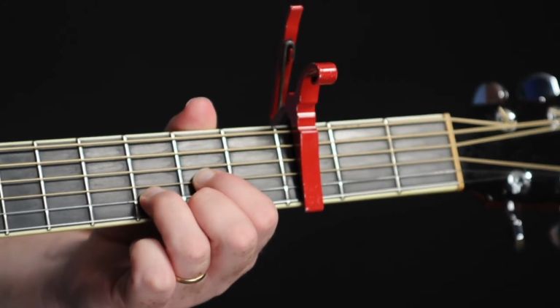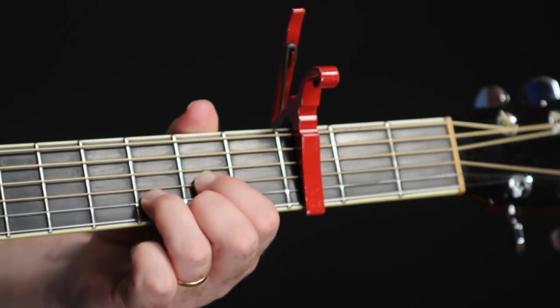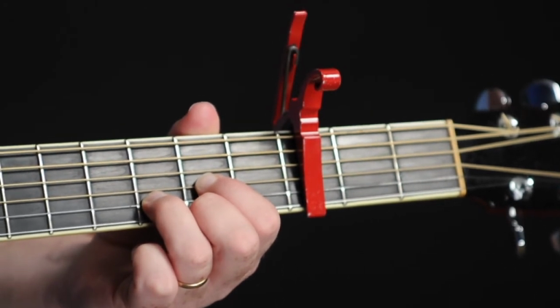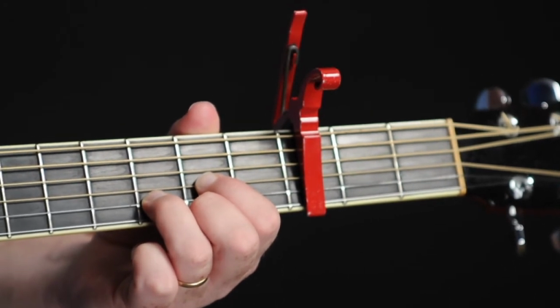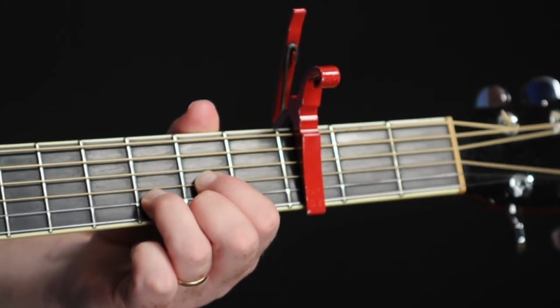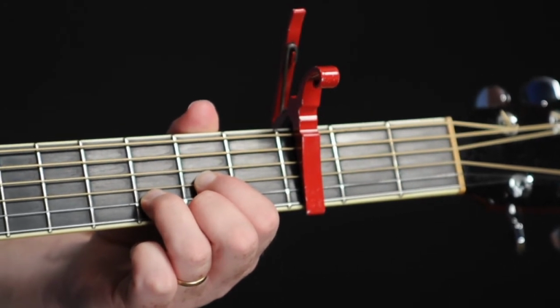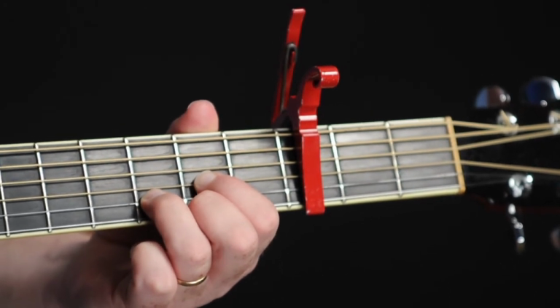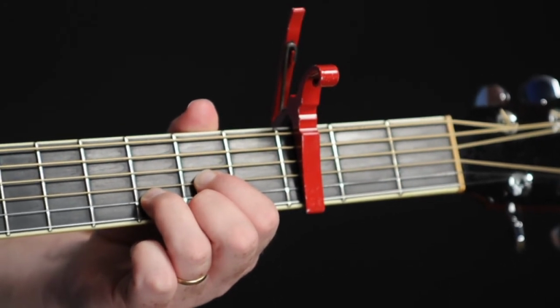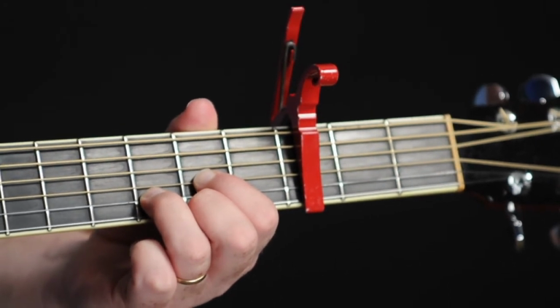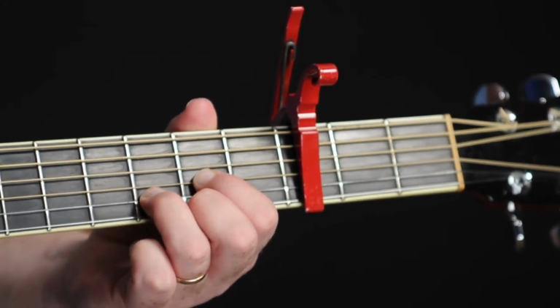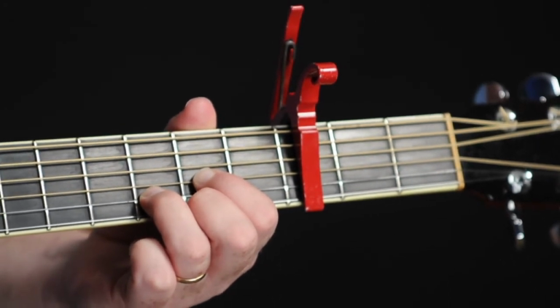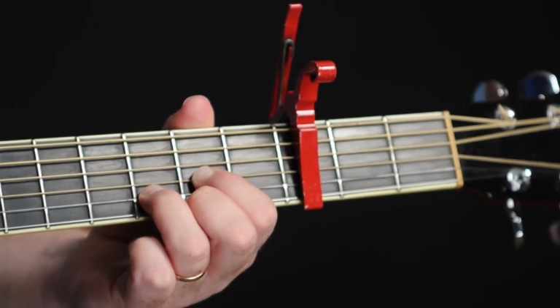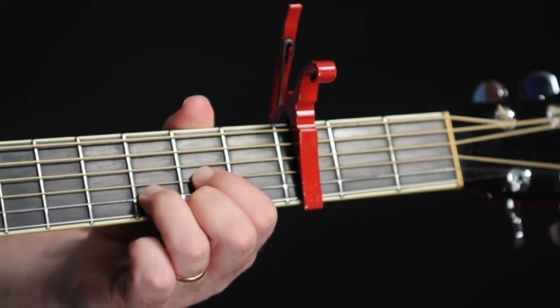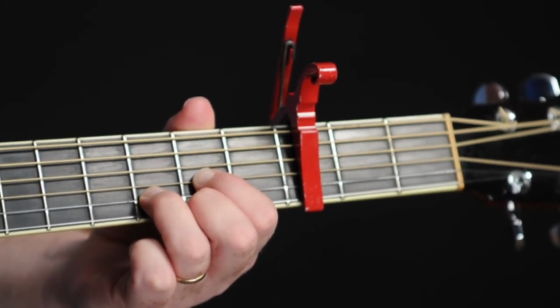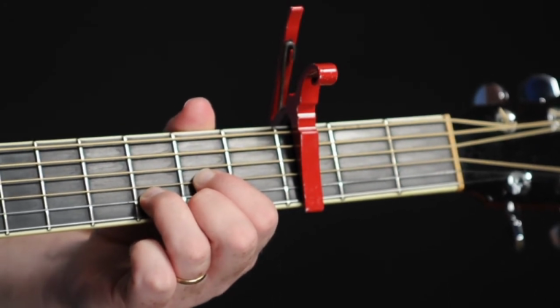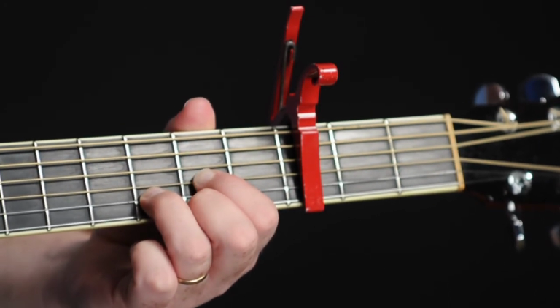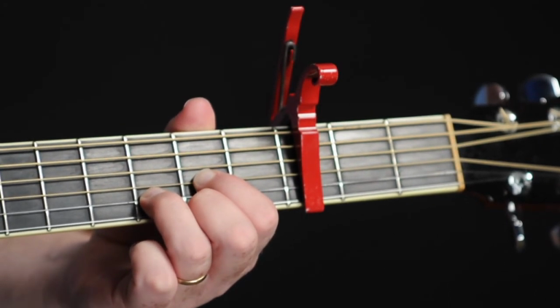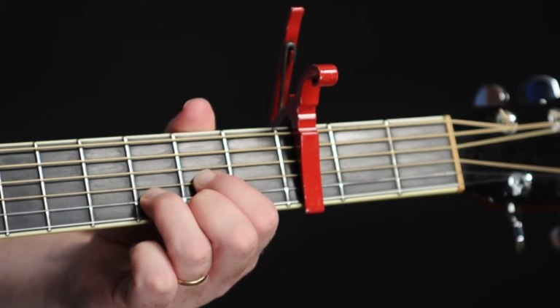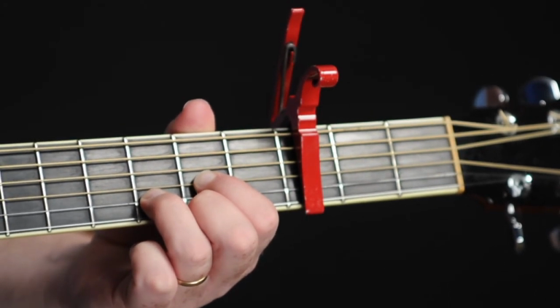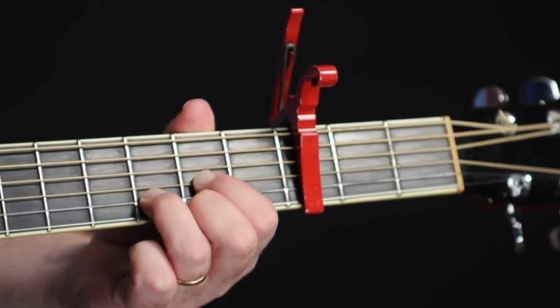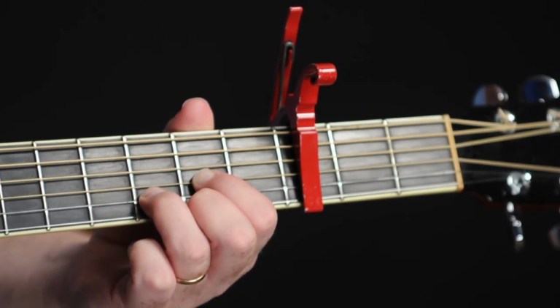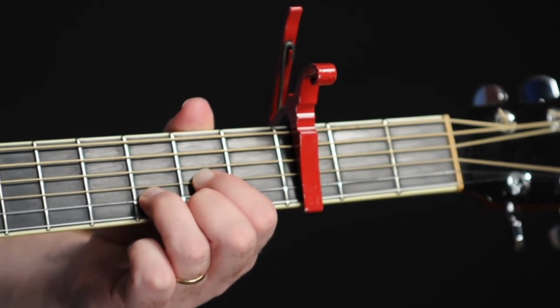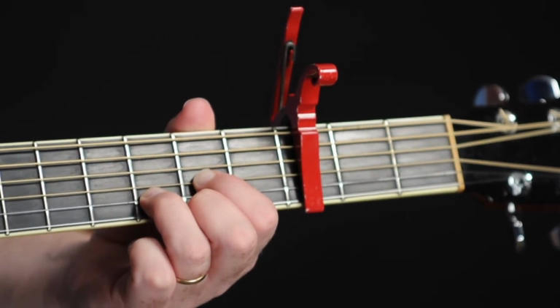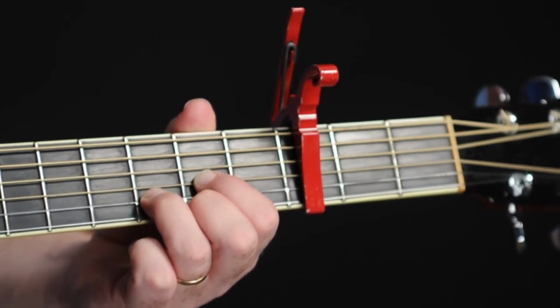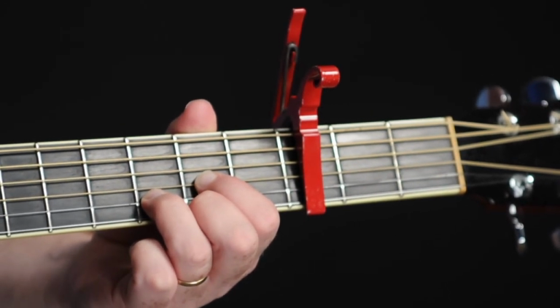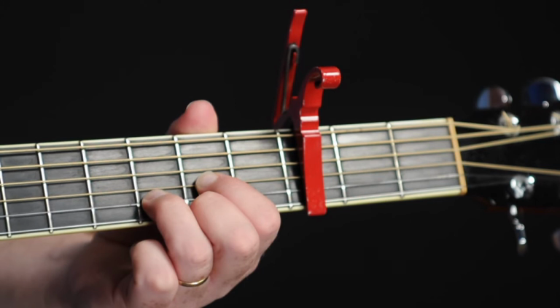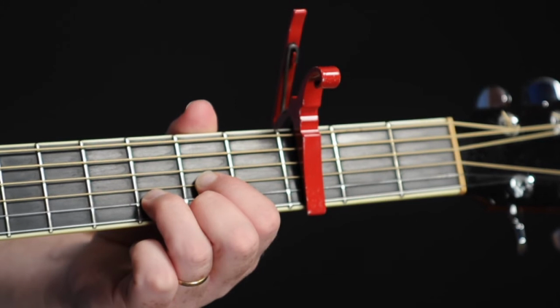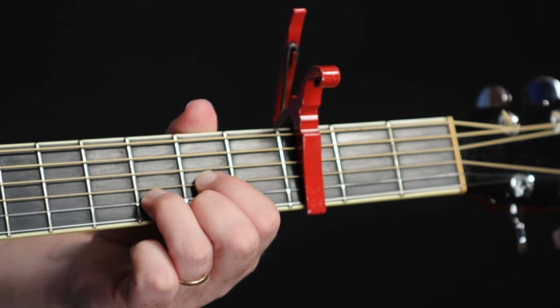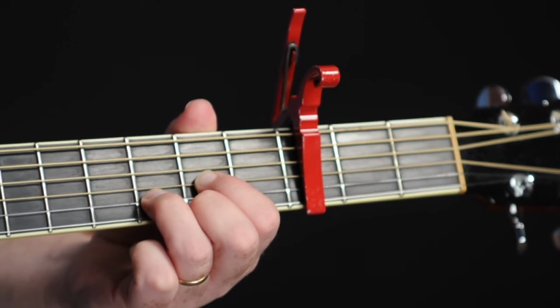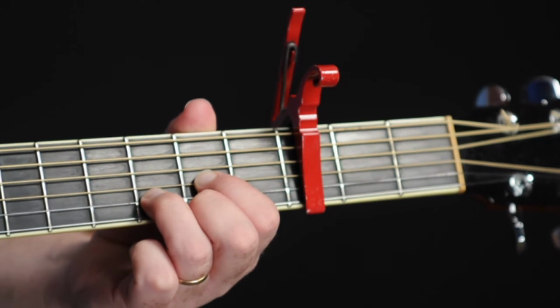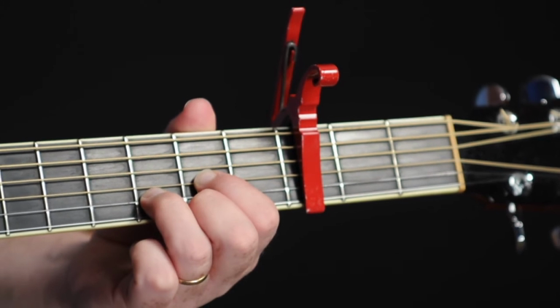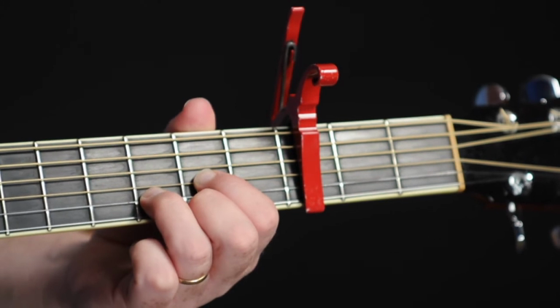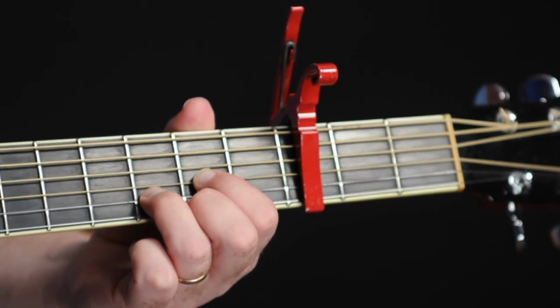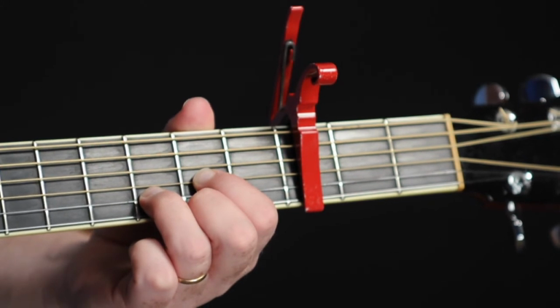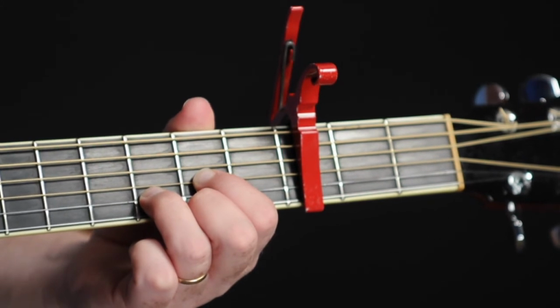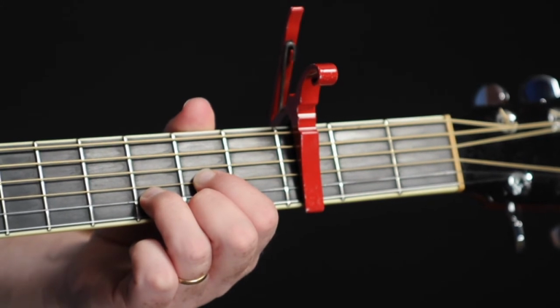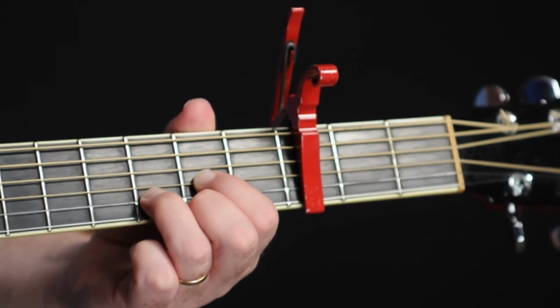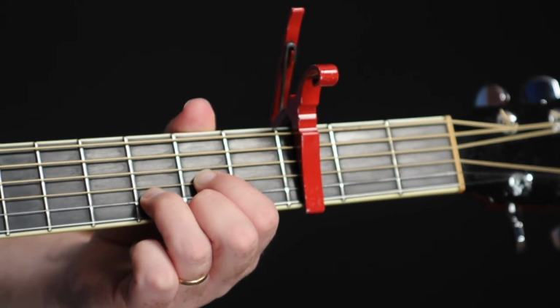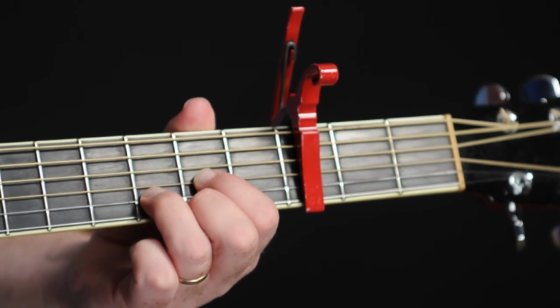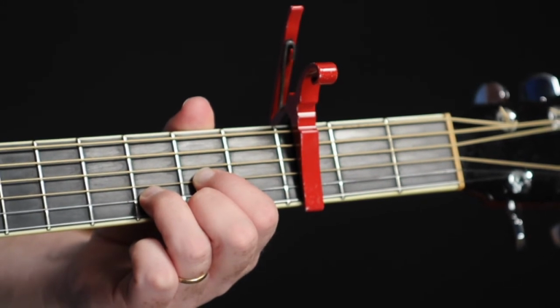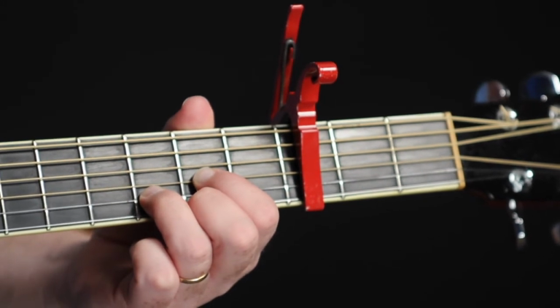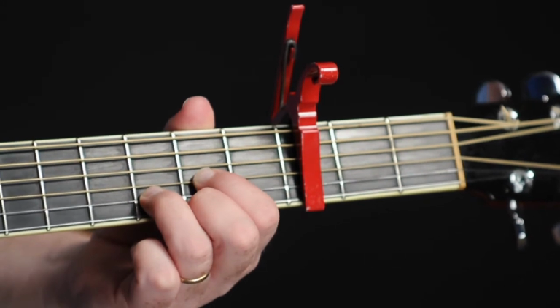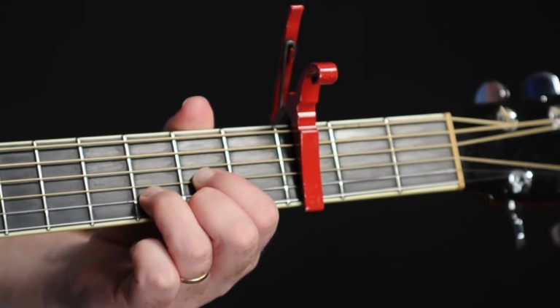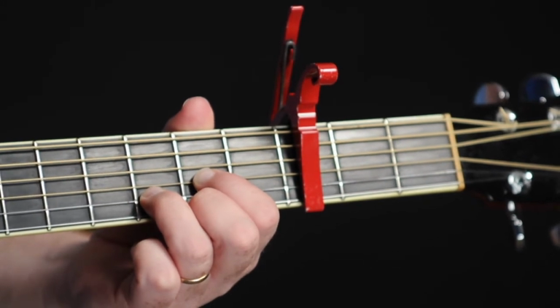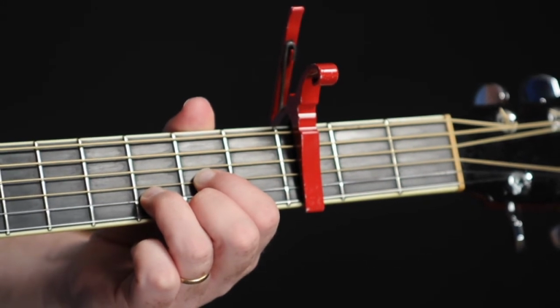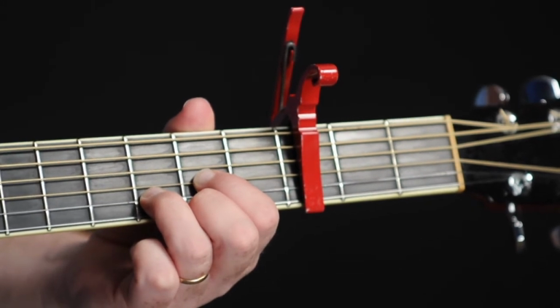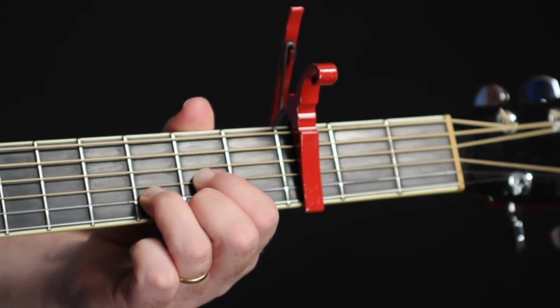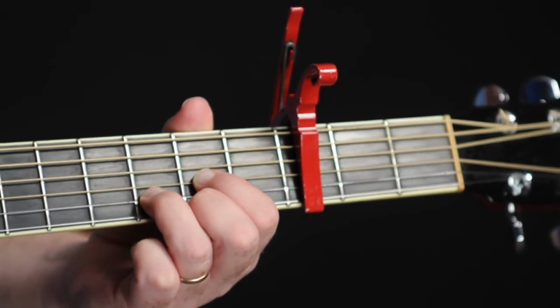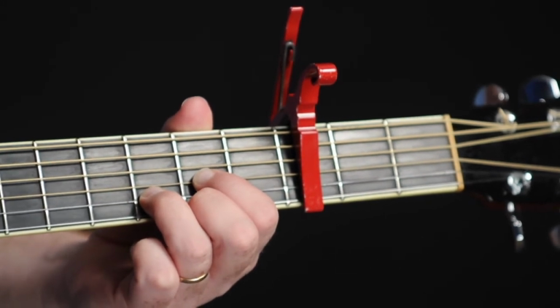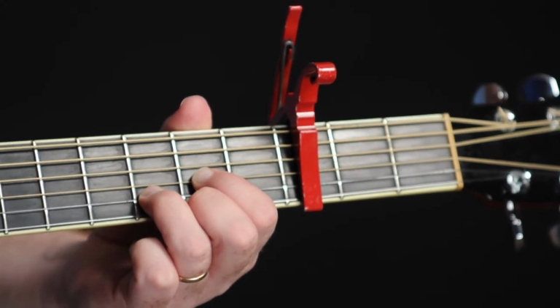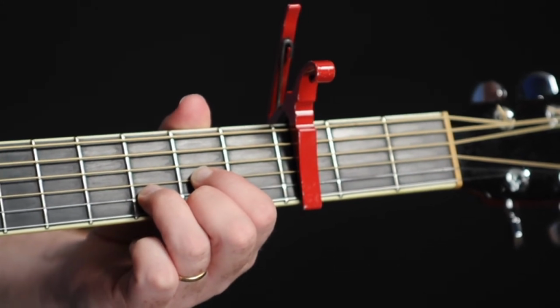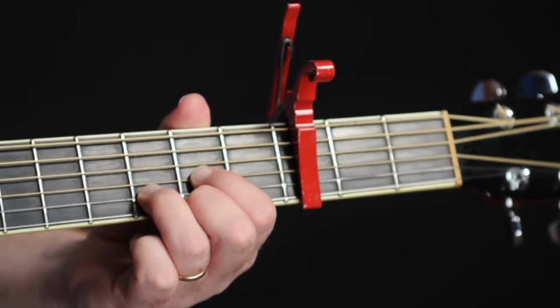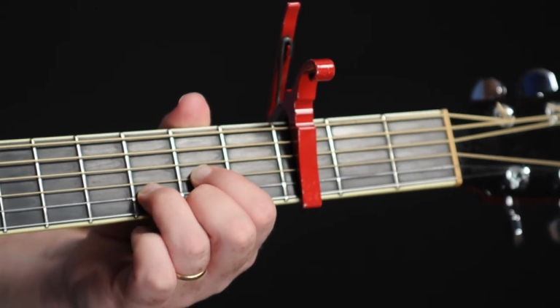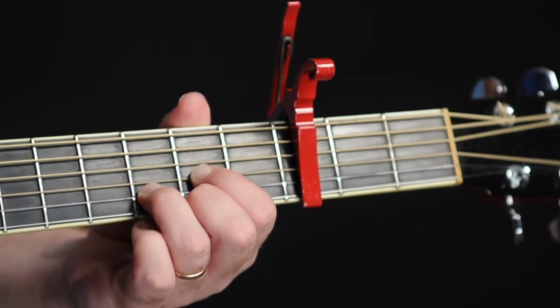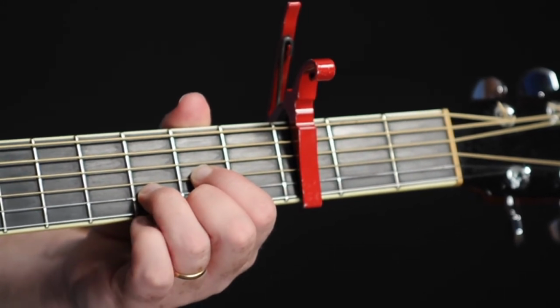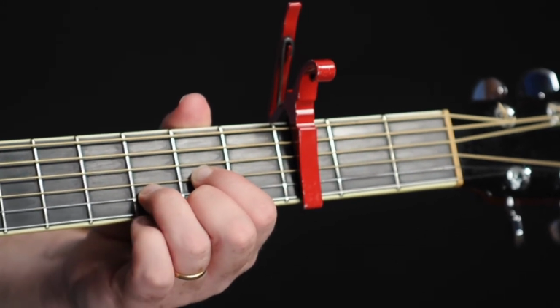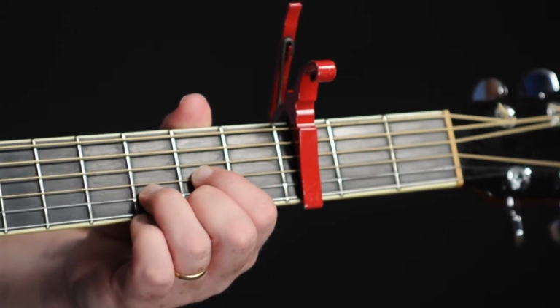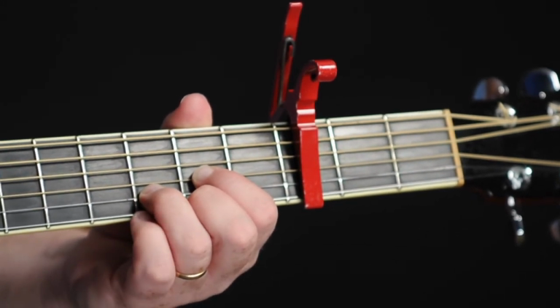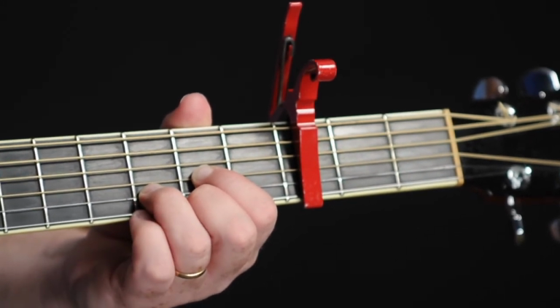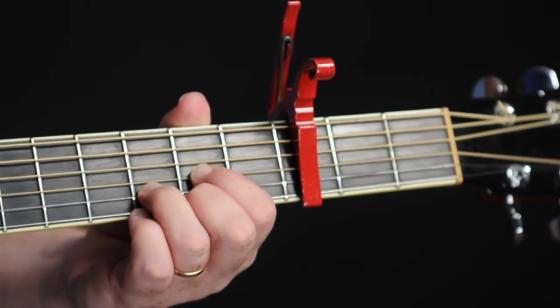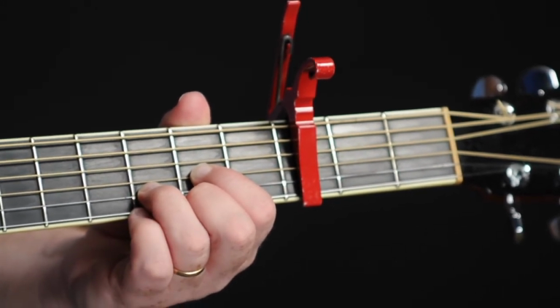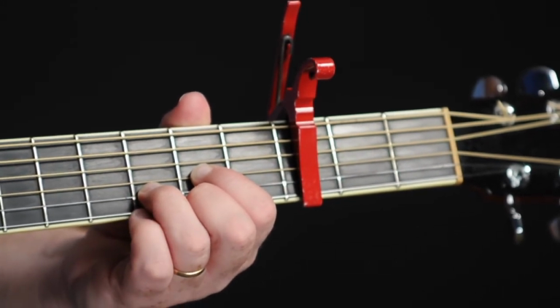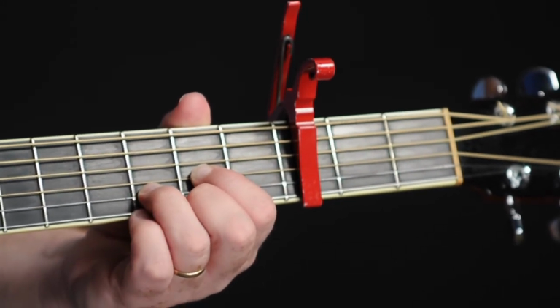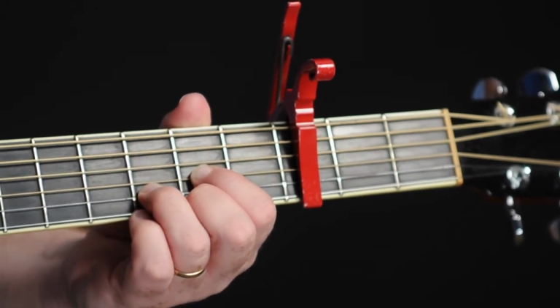For the D chord: open, open, open, second fret, third fret, second fret. That's the first chord.